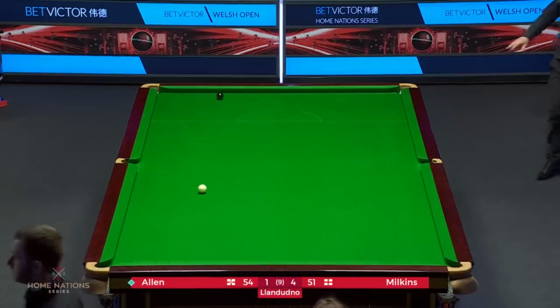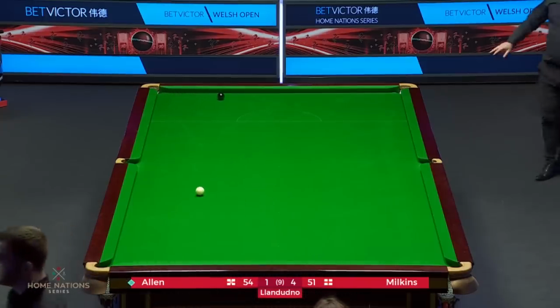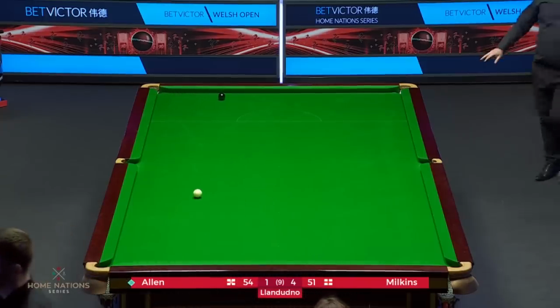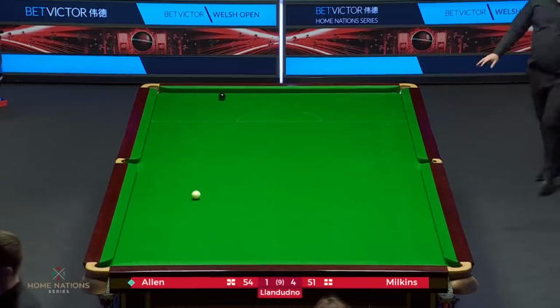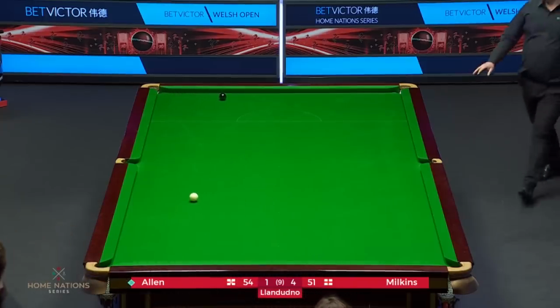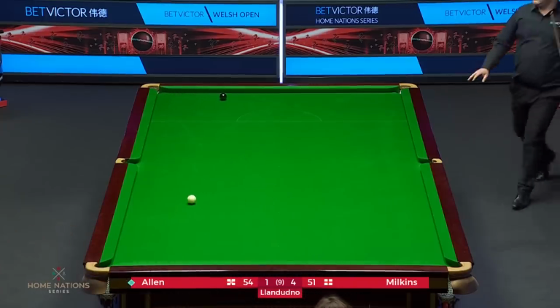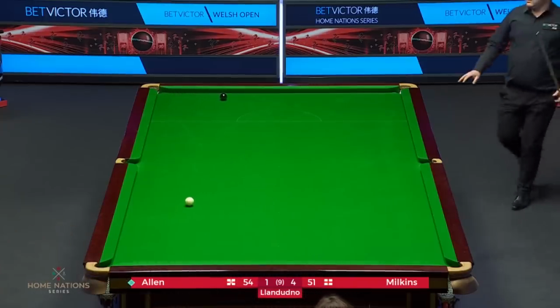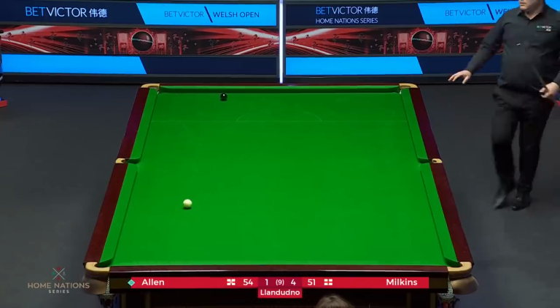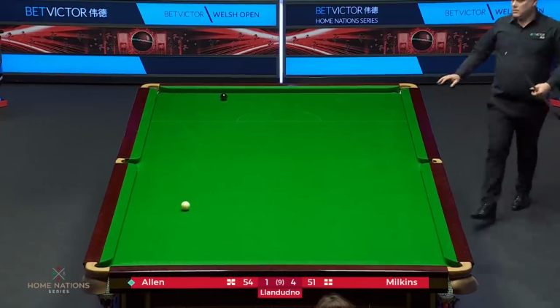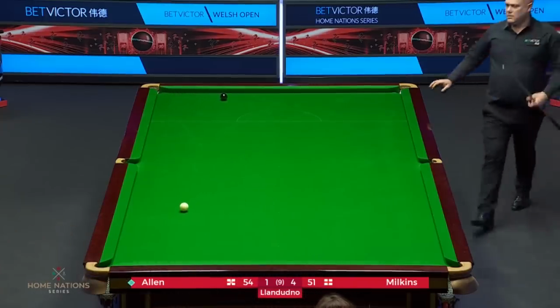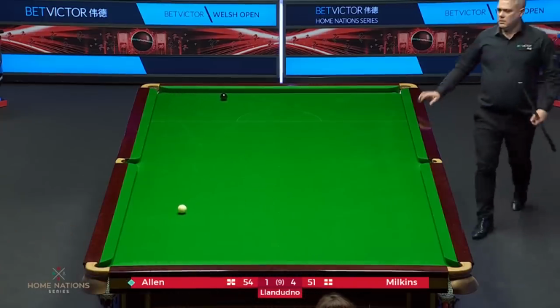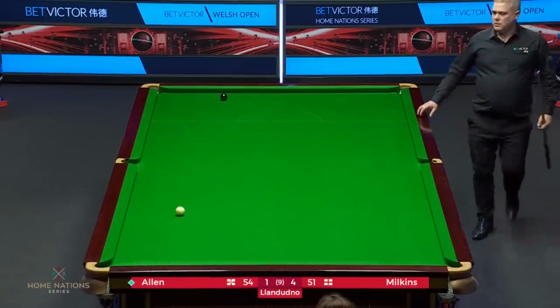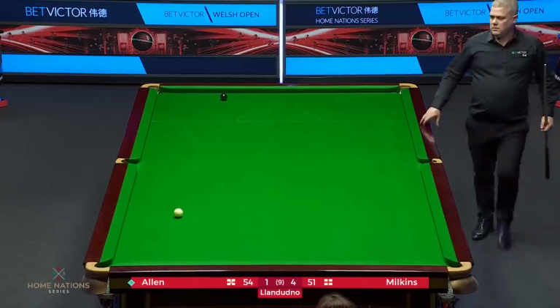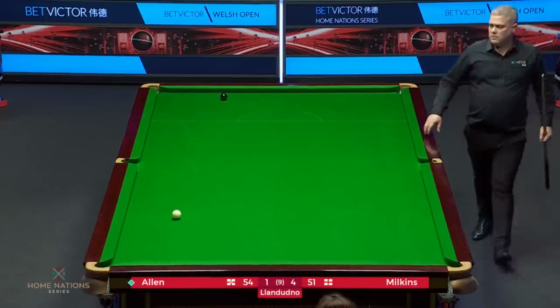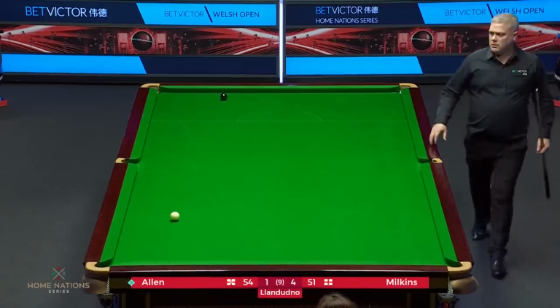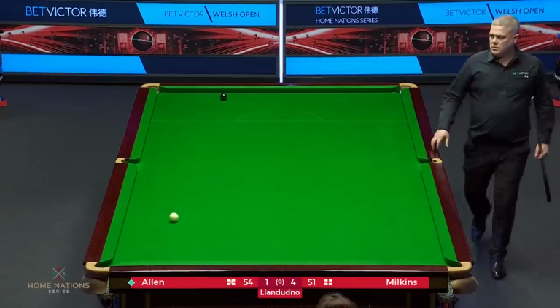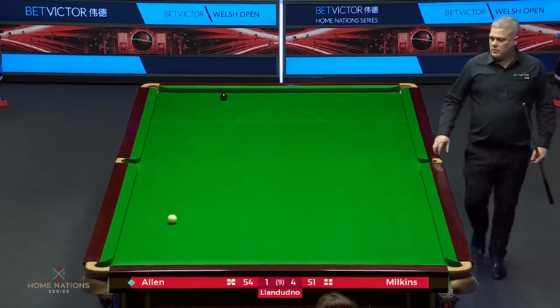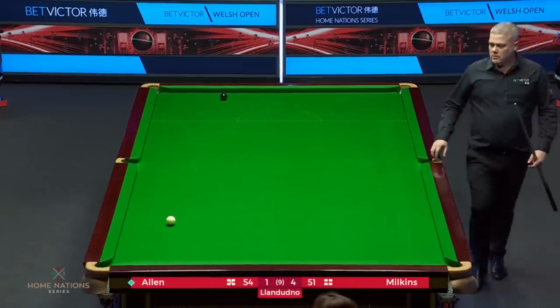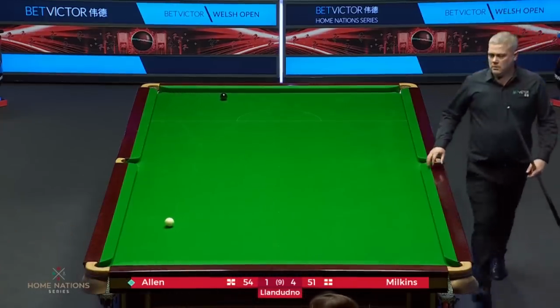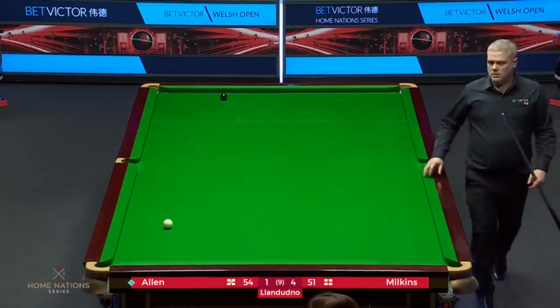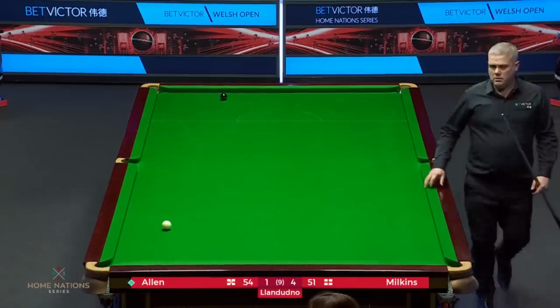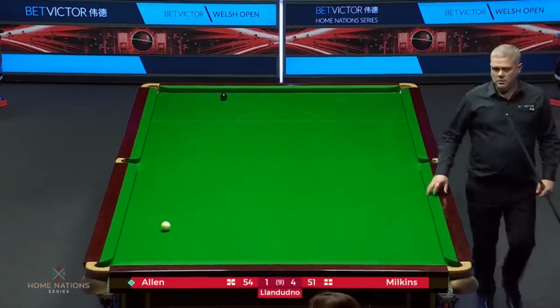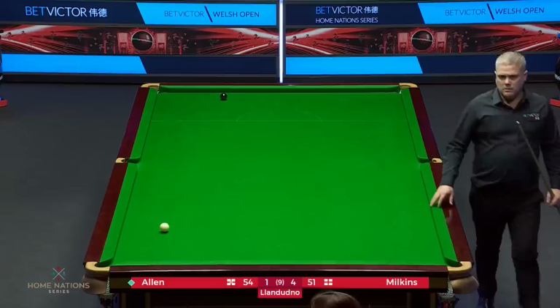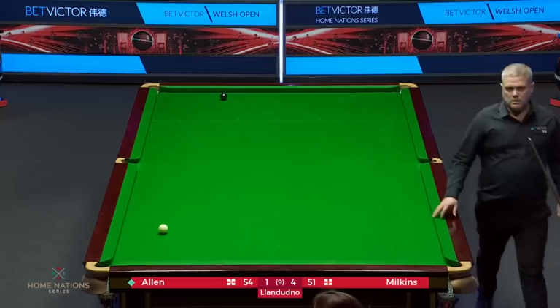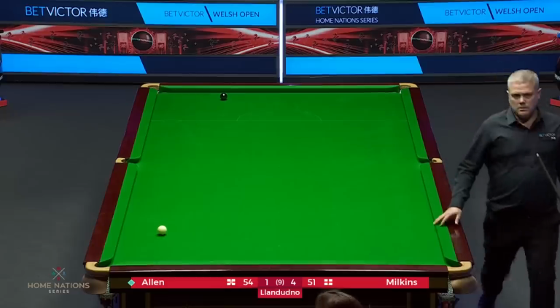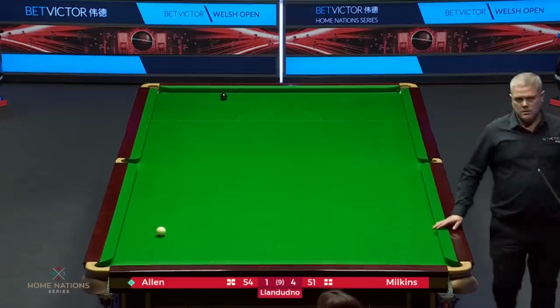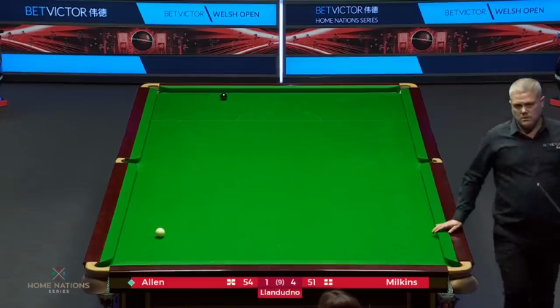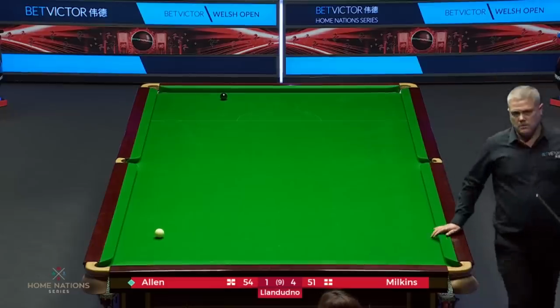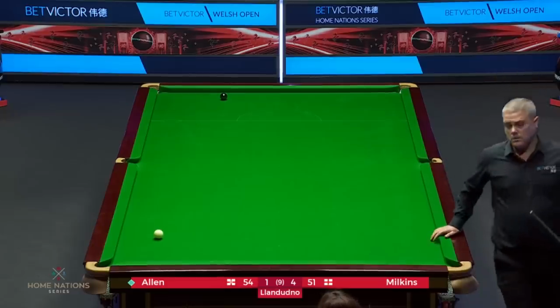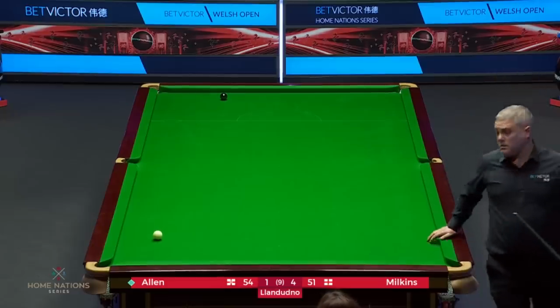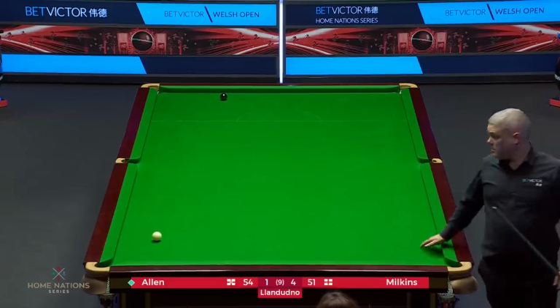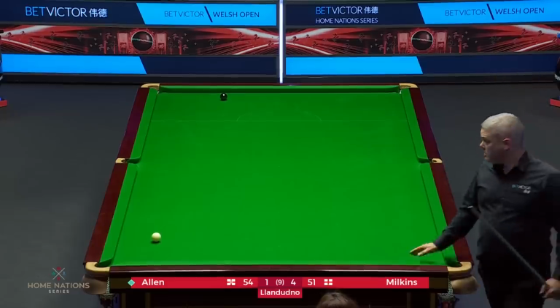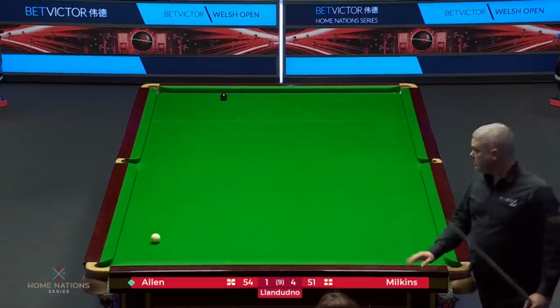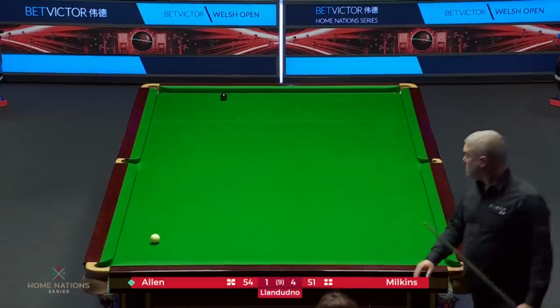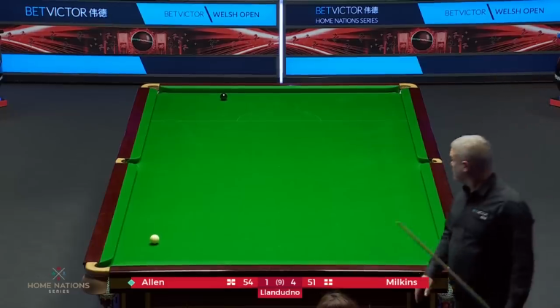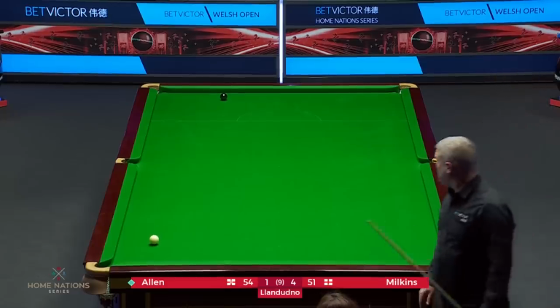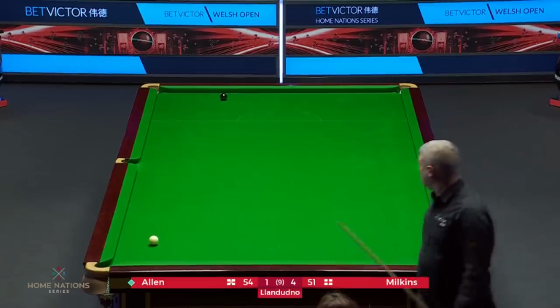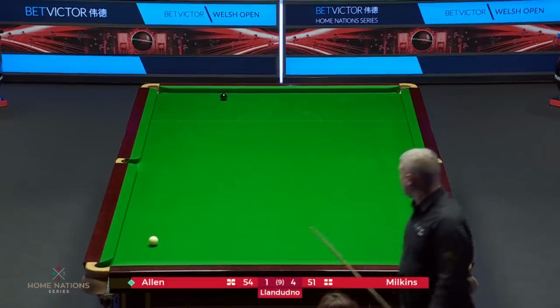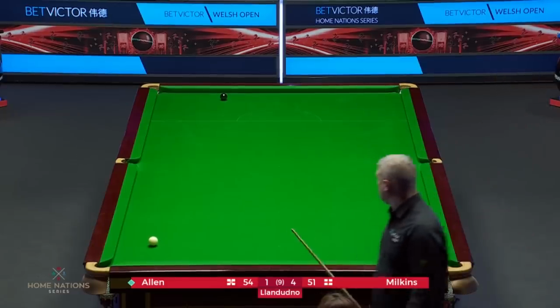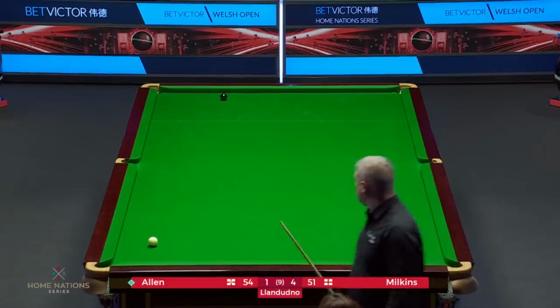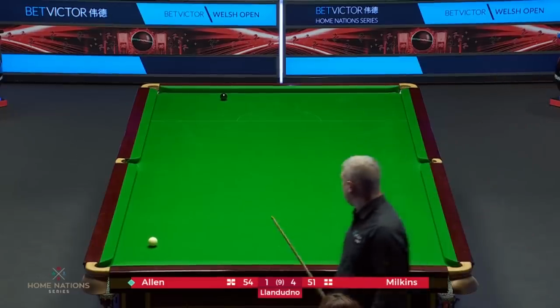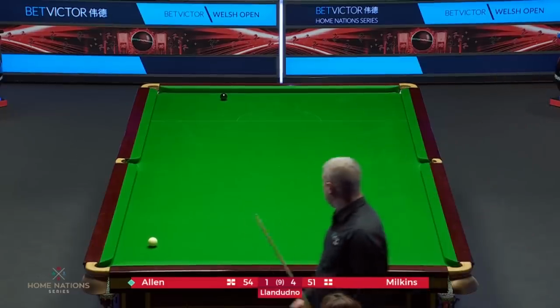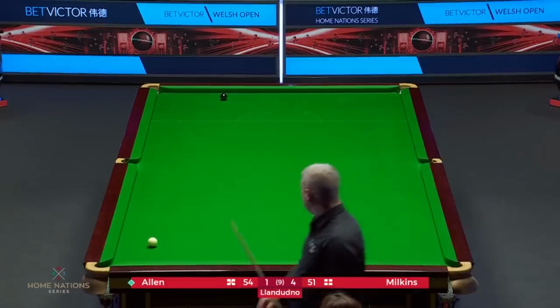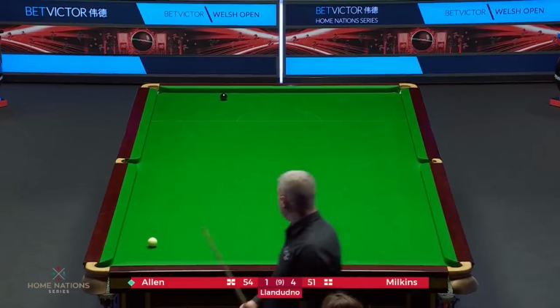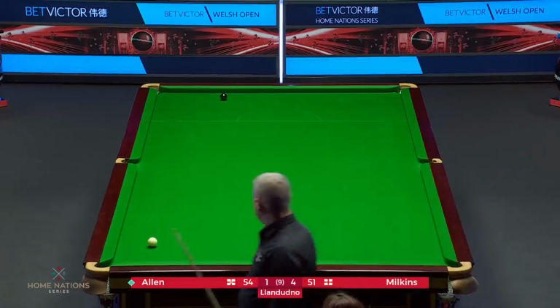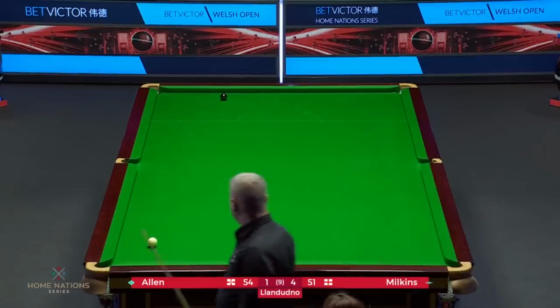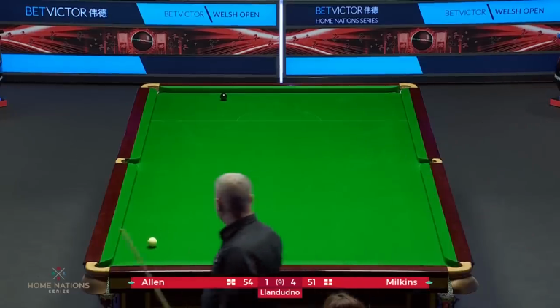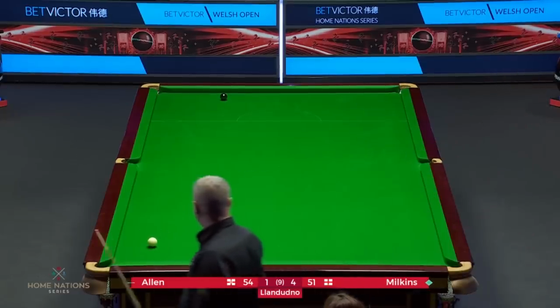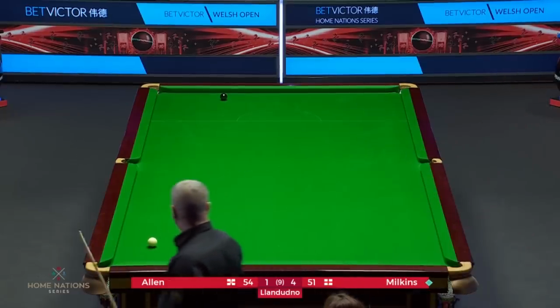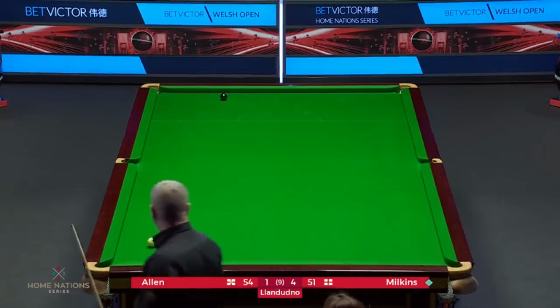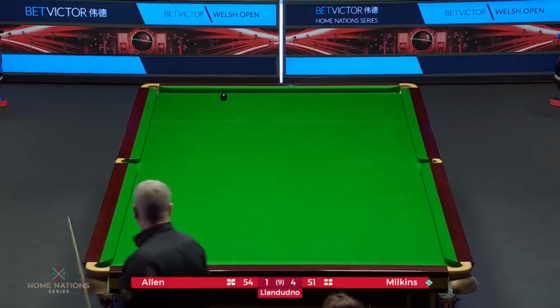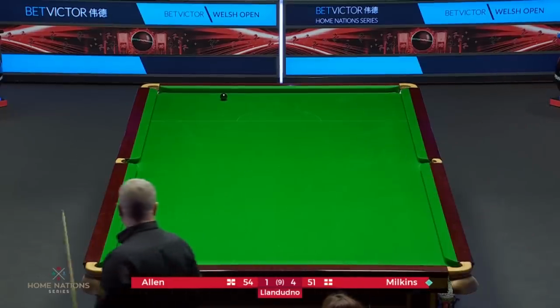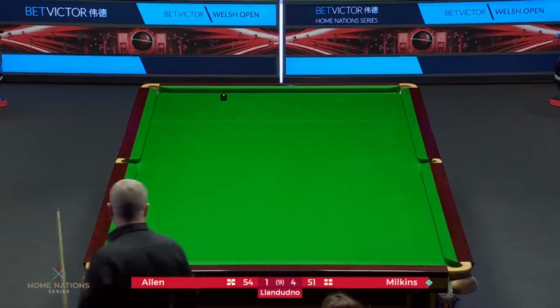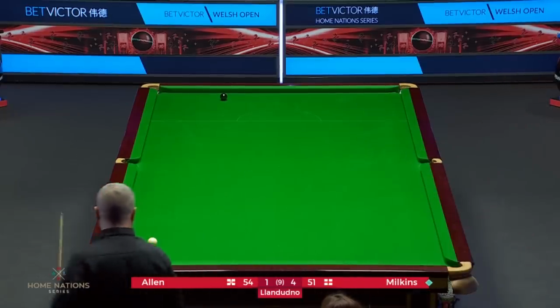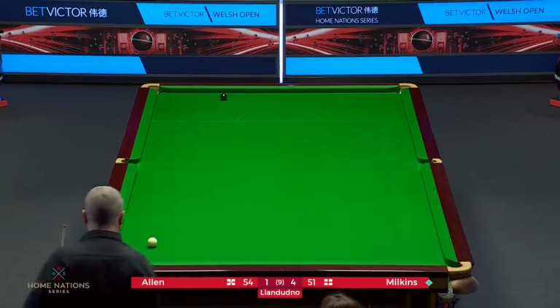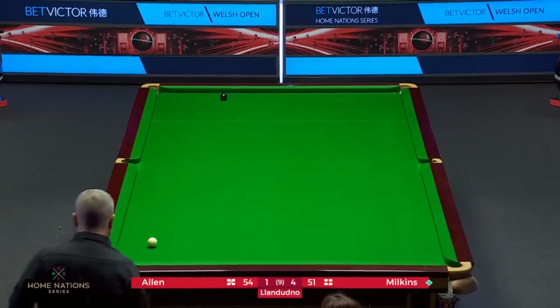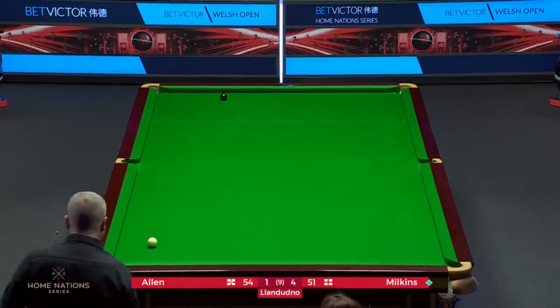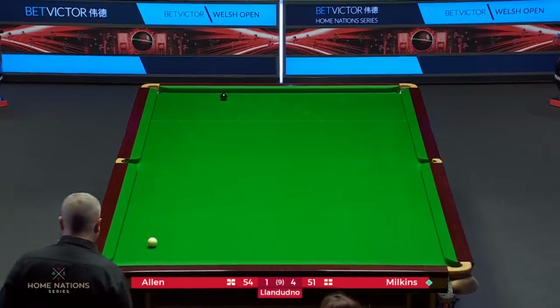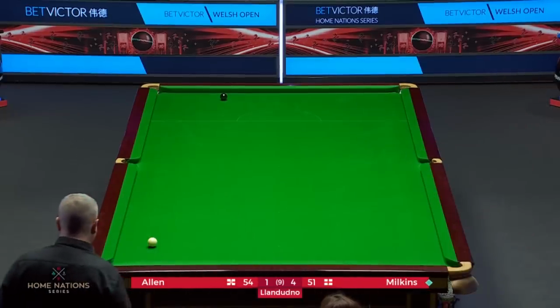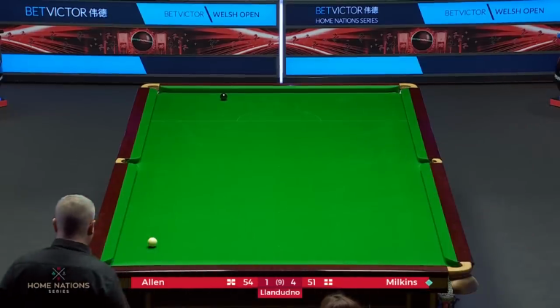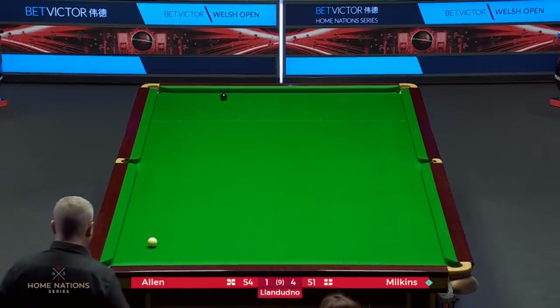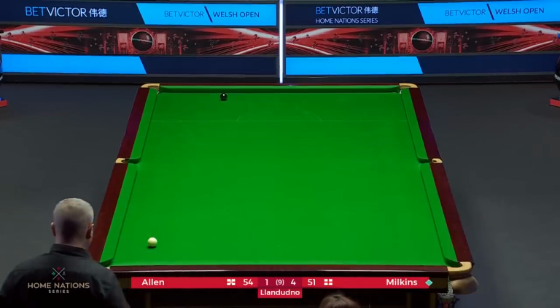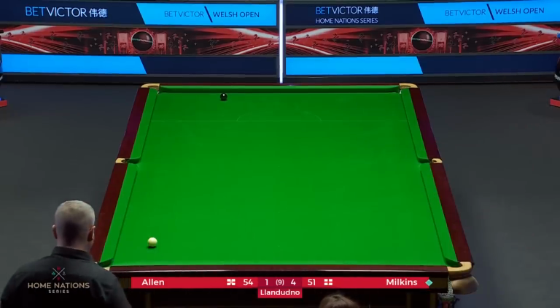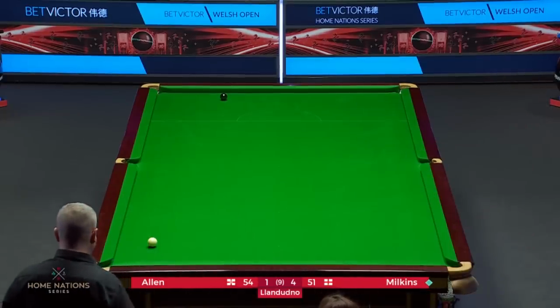The safety here has been excellent, hasn't it? They both had a crack at the black and got away with it. But there's been some great safety shots on display on this black ball game.